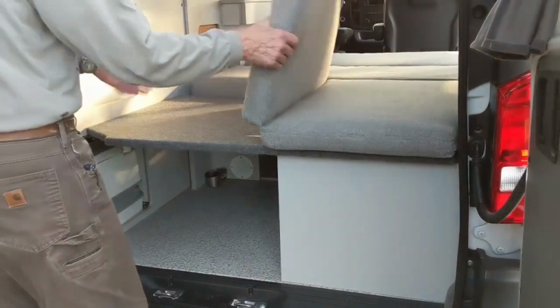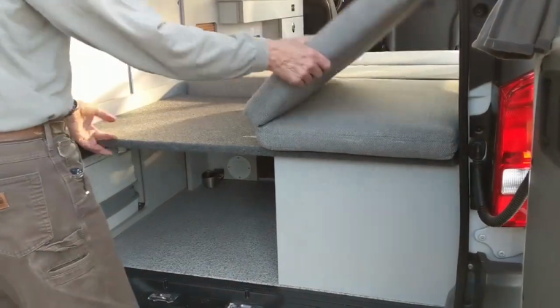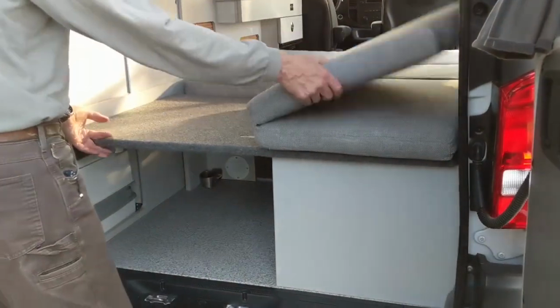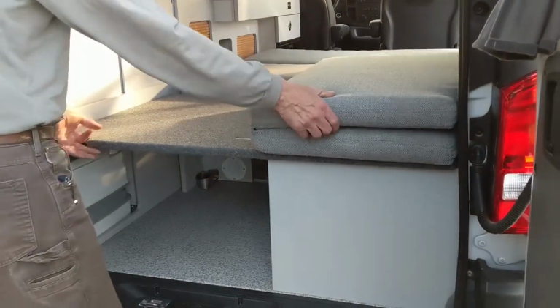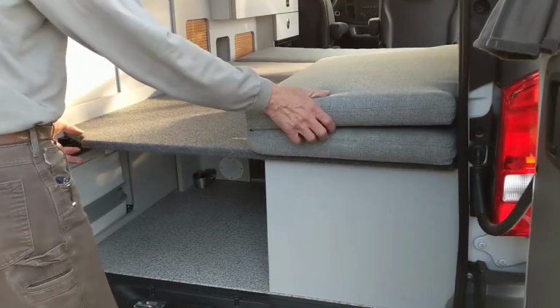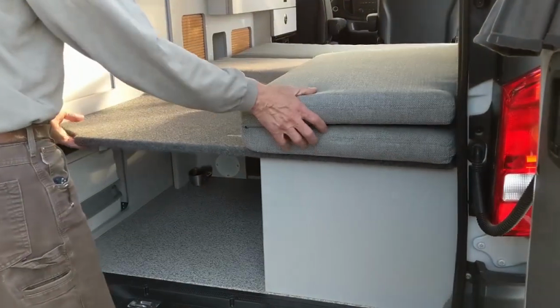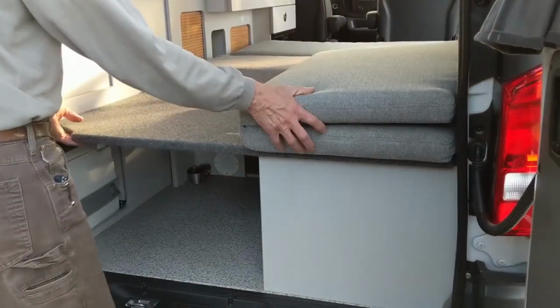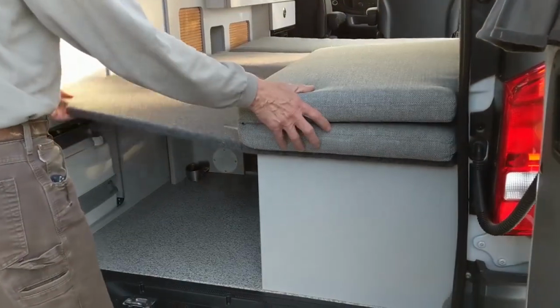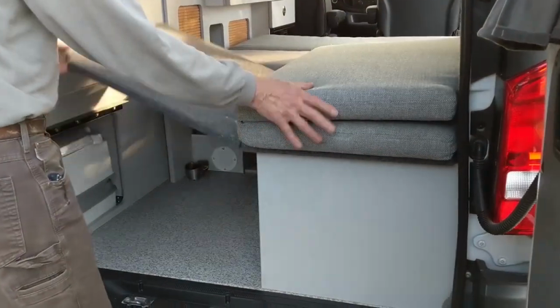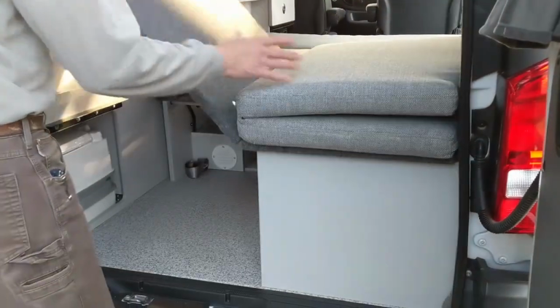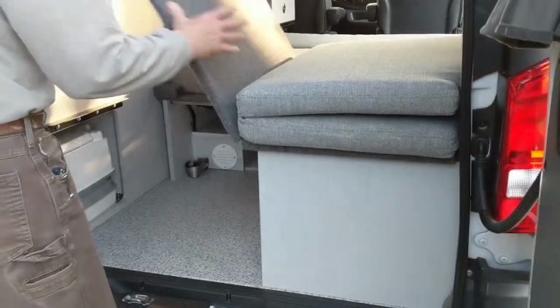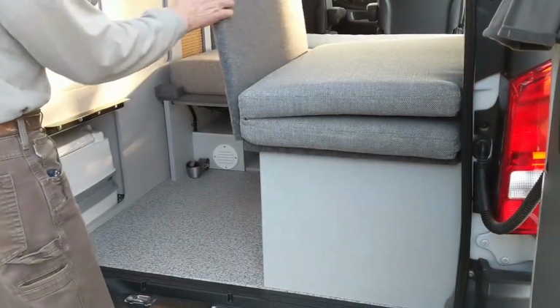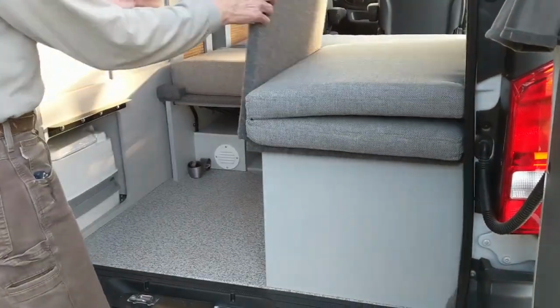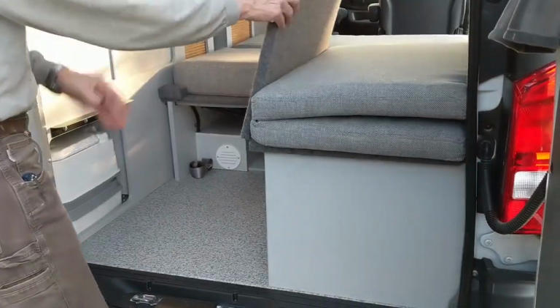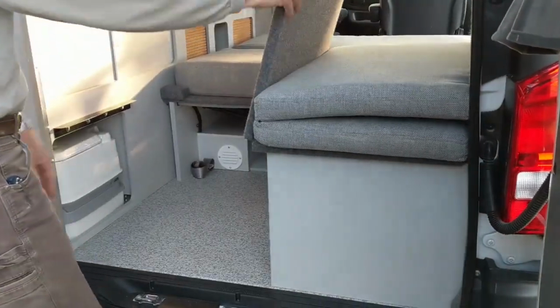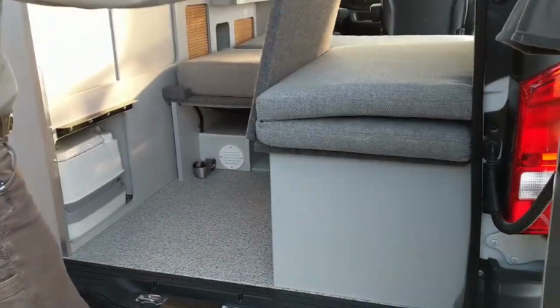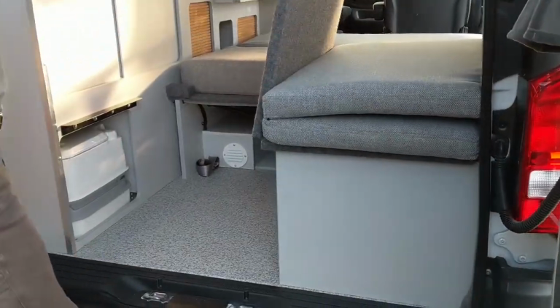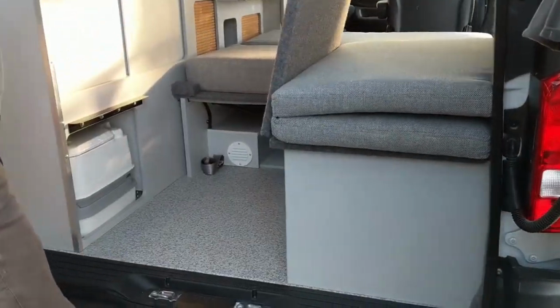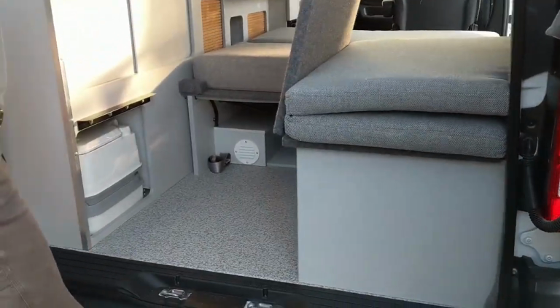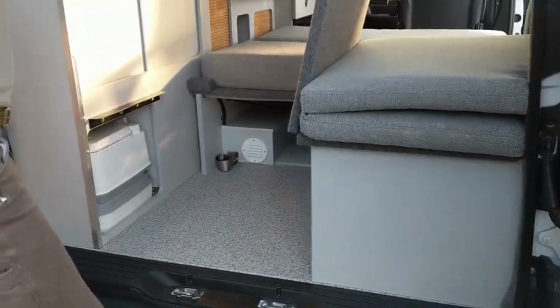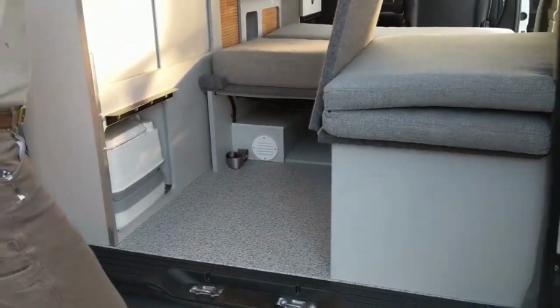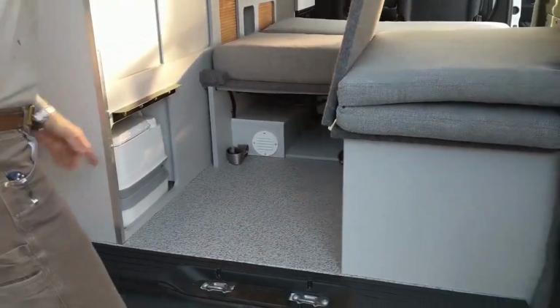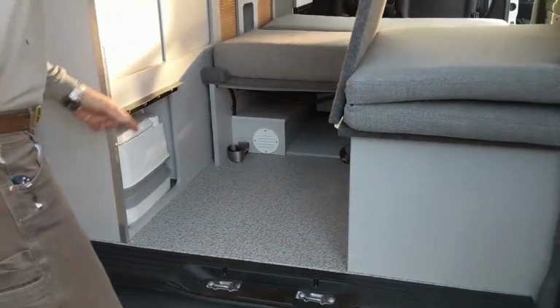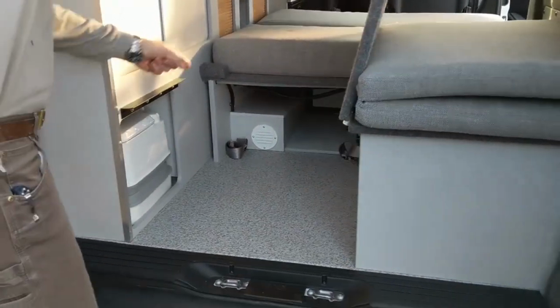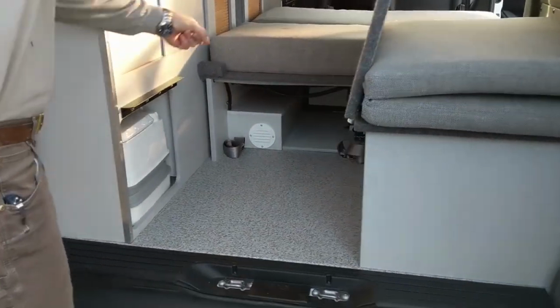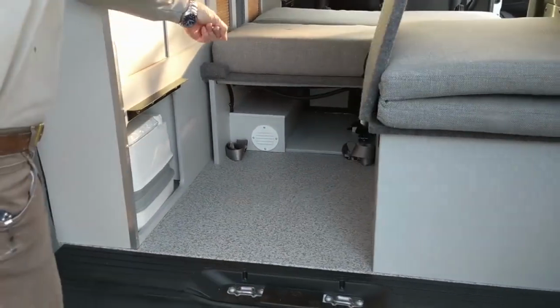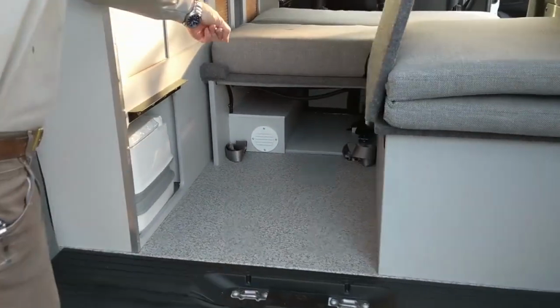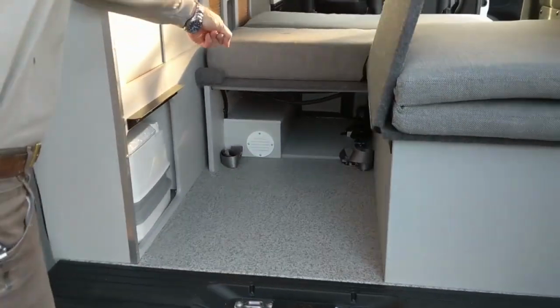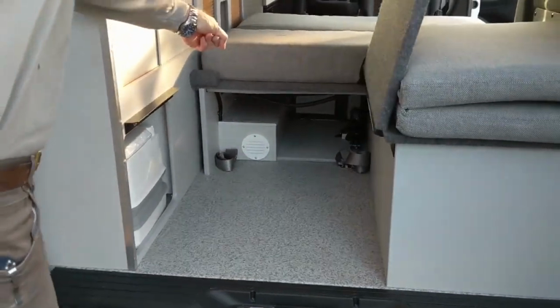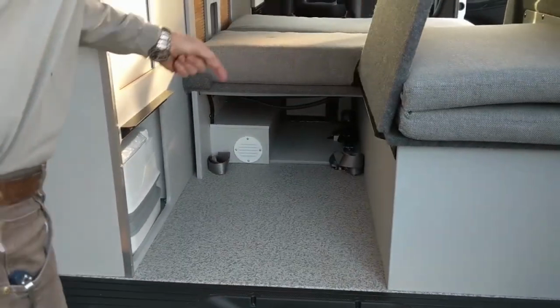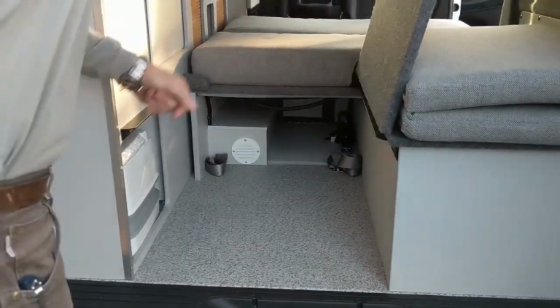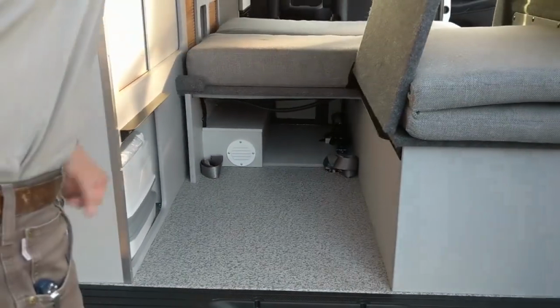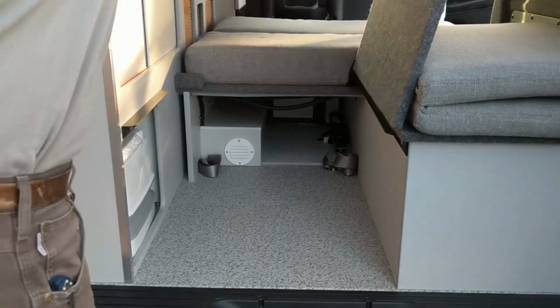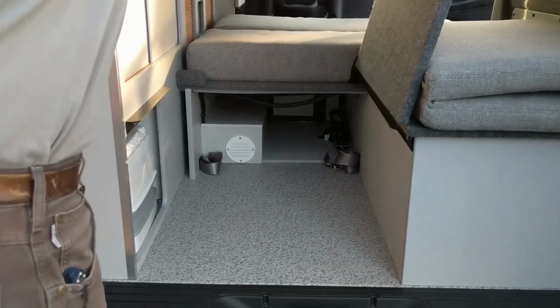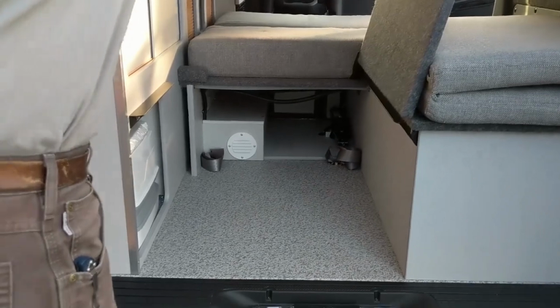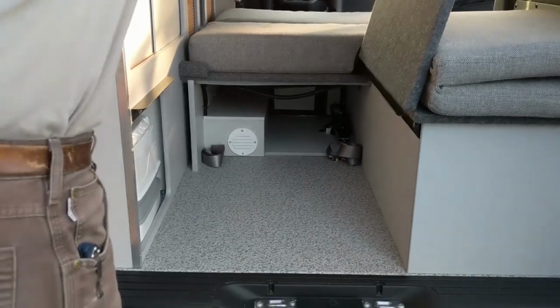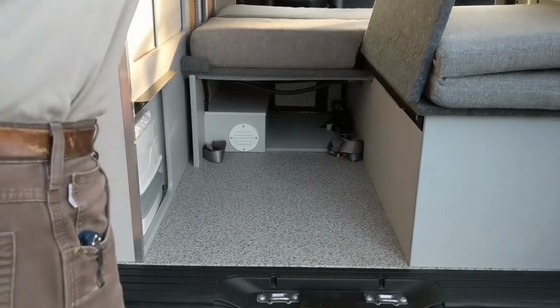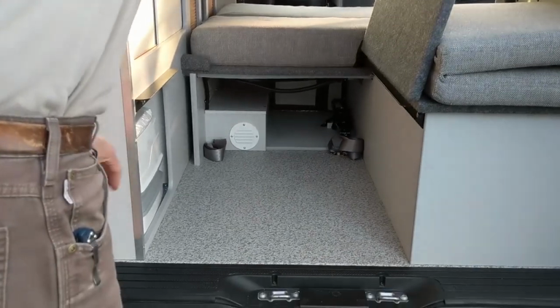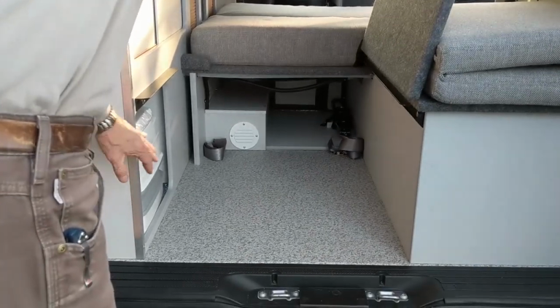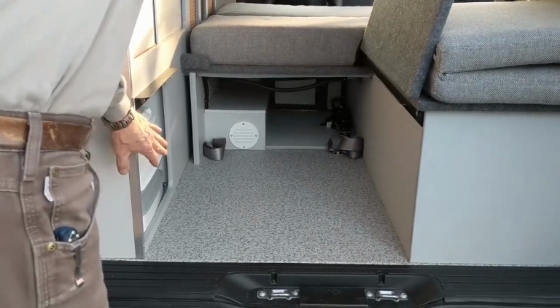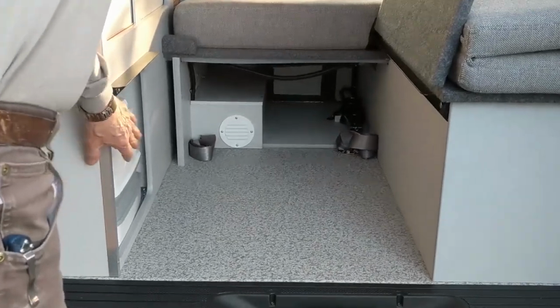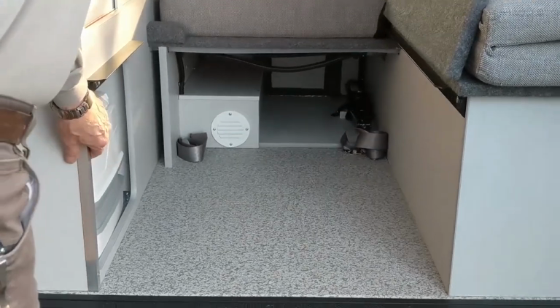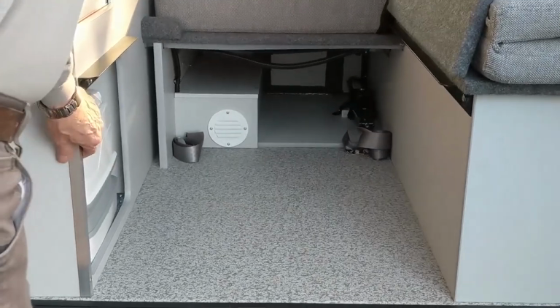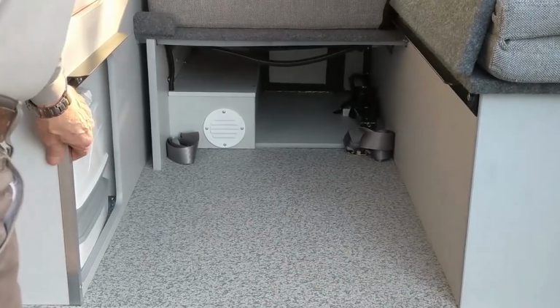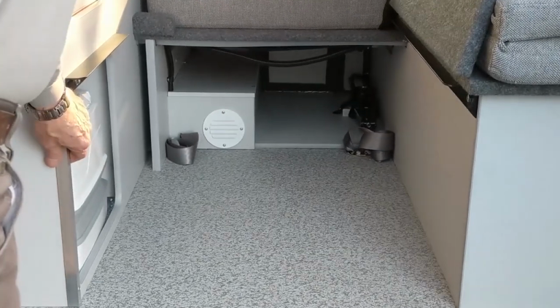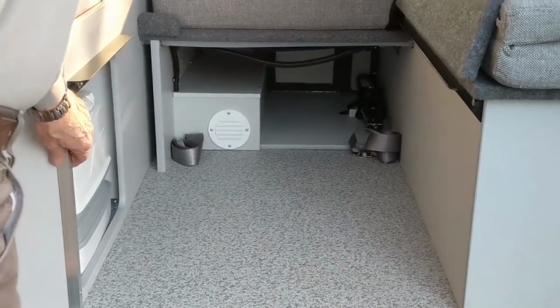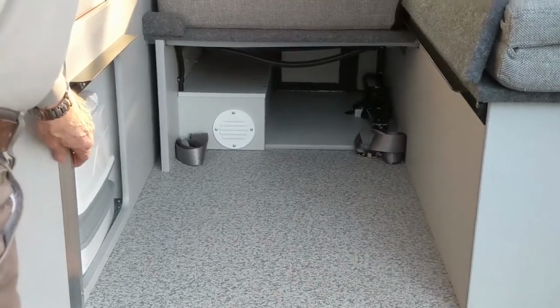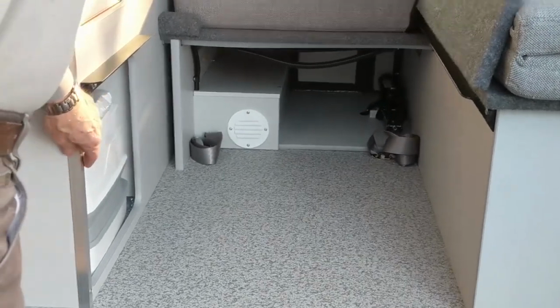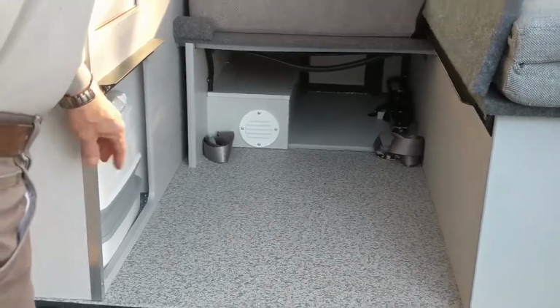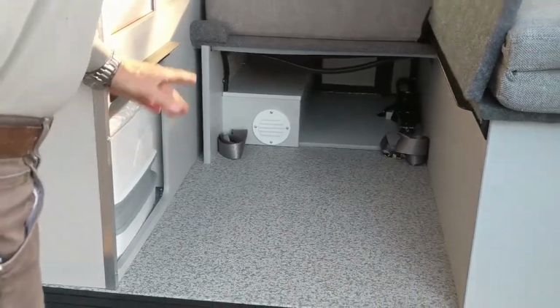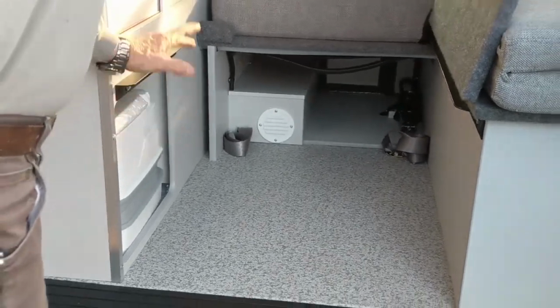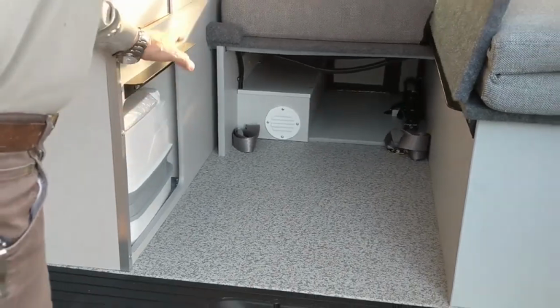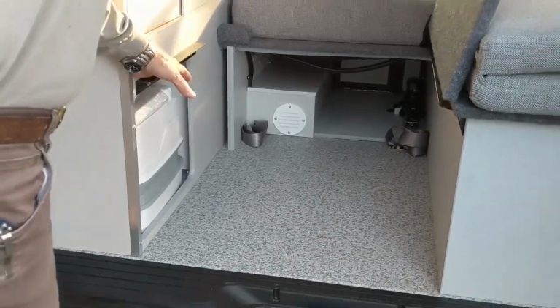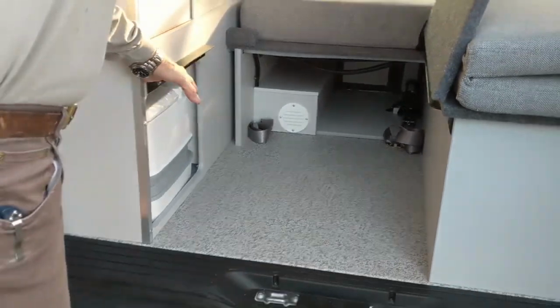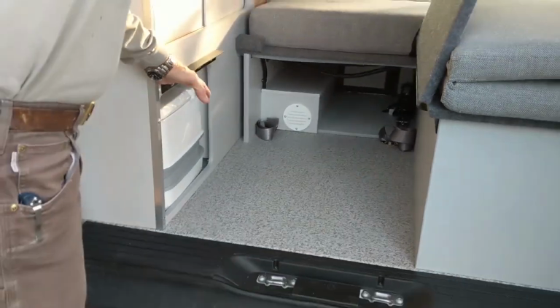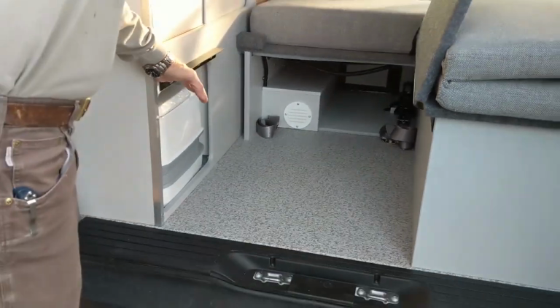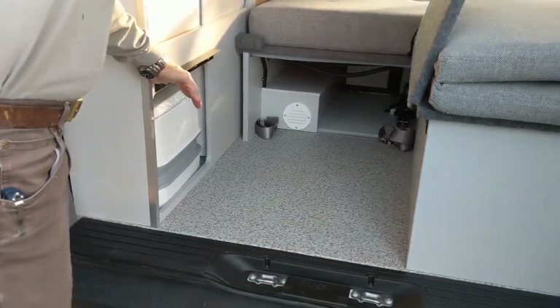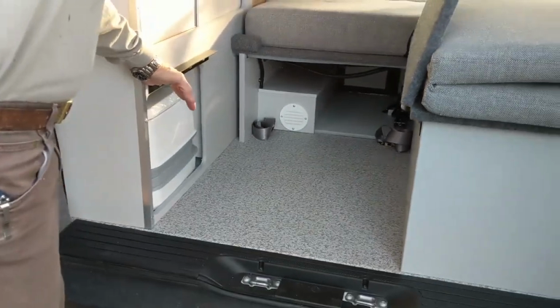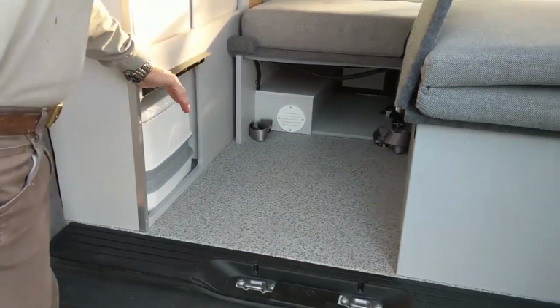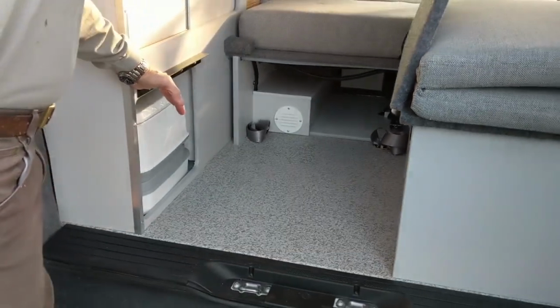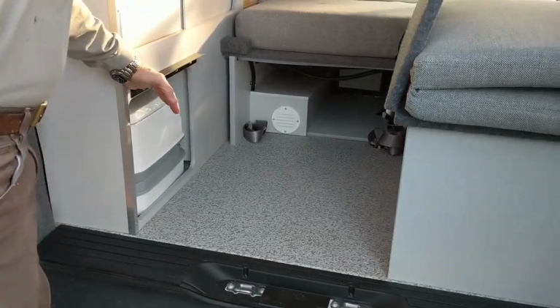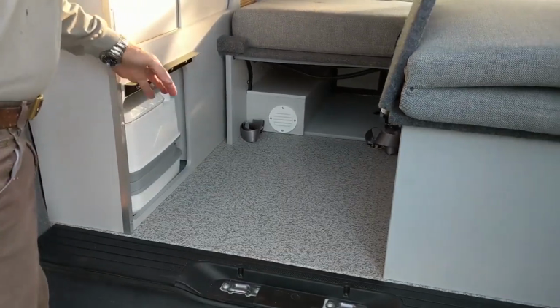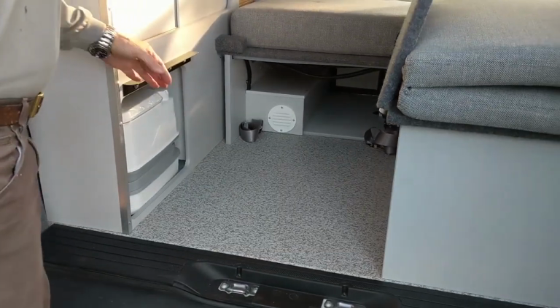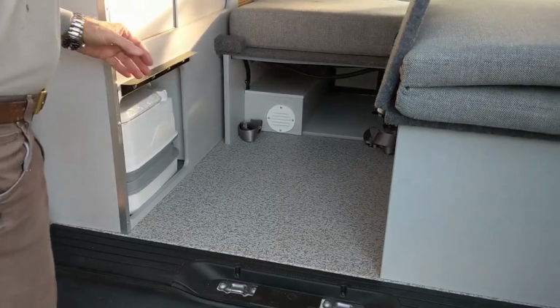Storage folds like this, and this is all storage. The furnace is down there, and you can get a porta potty with them as well.